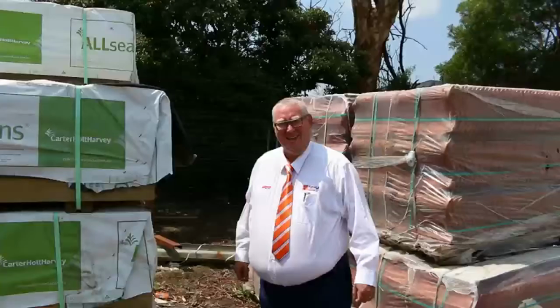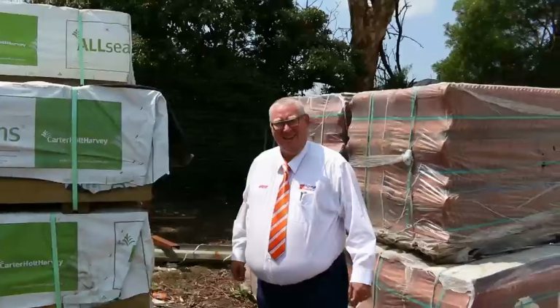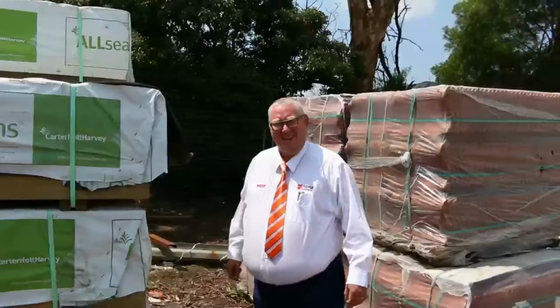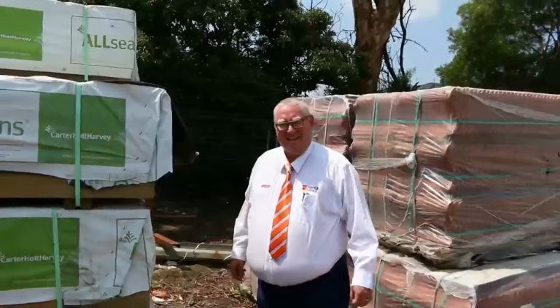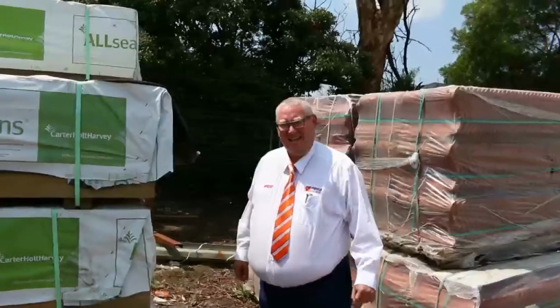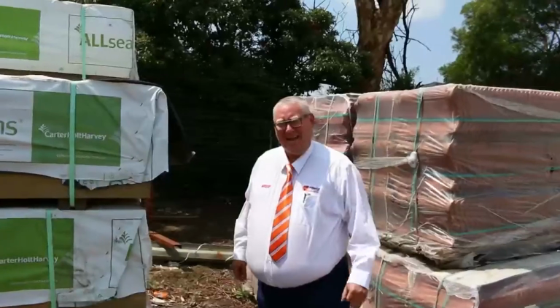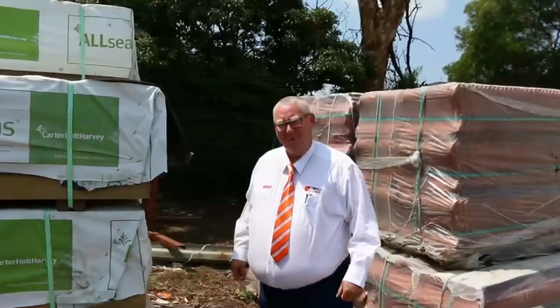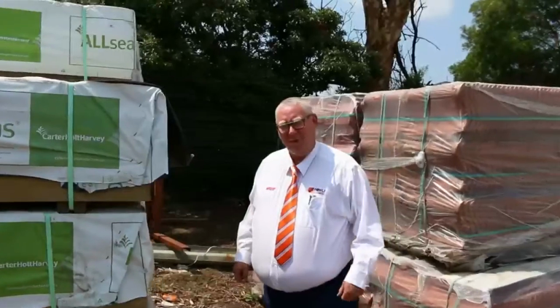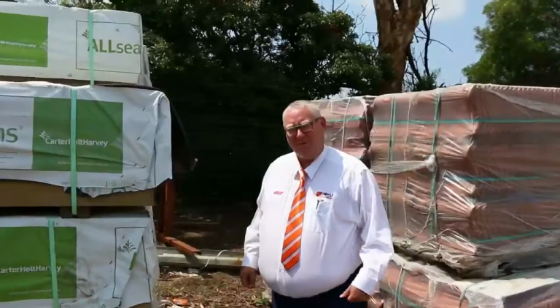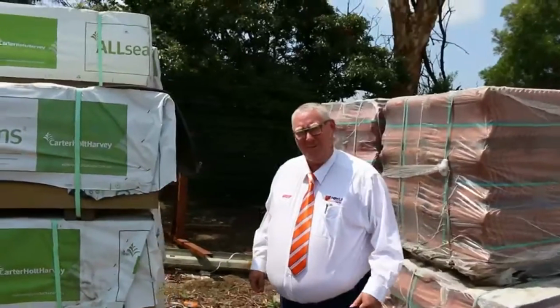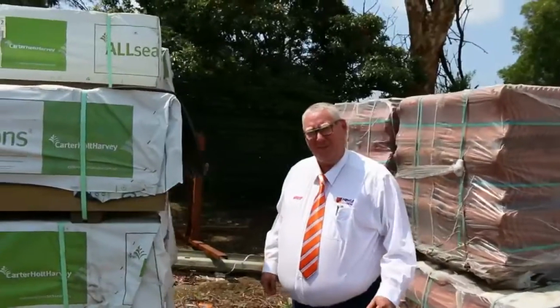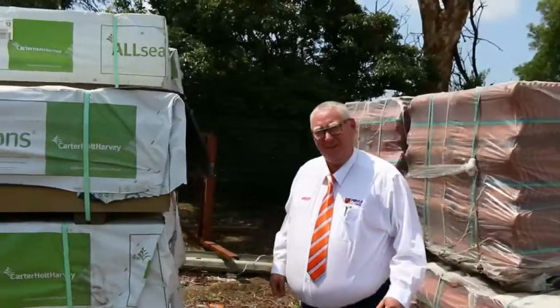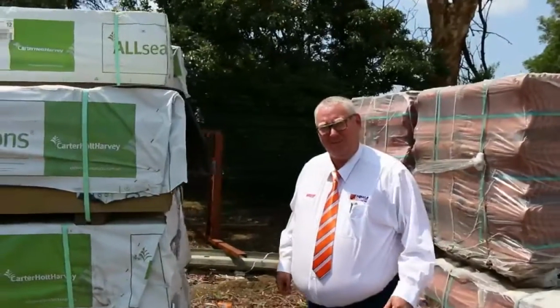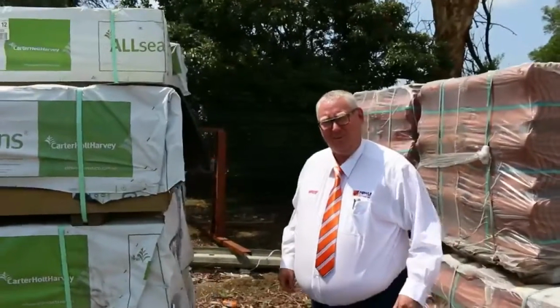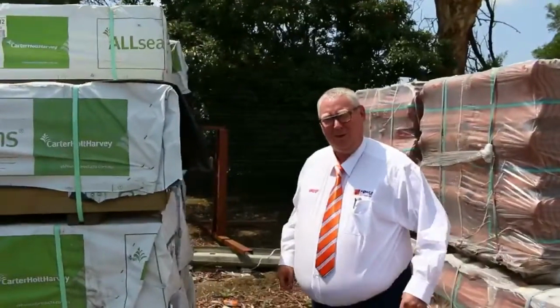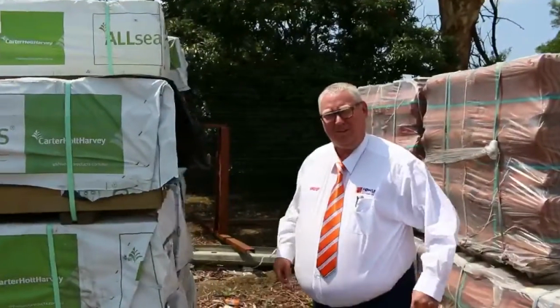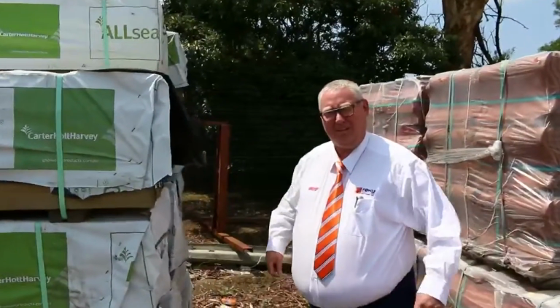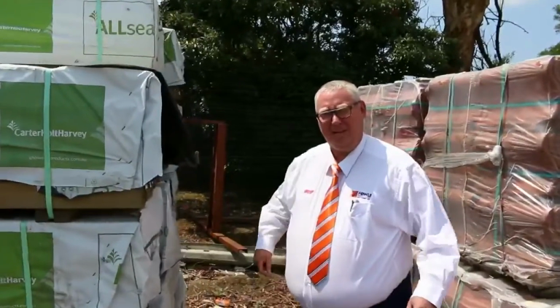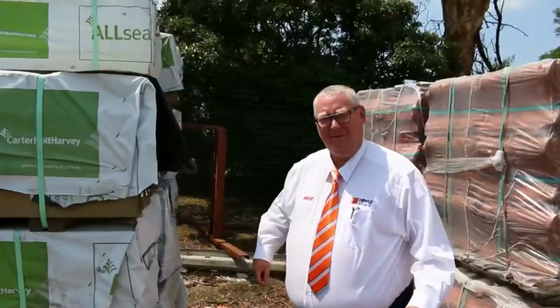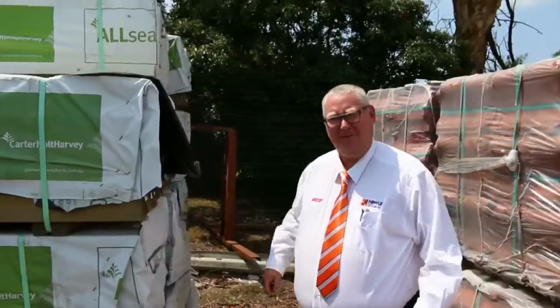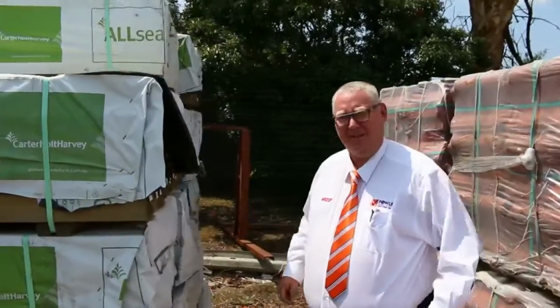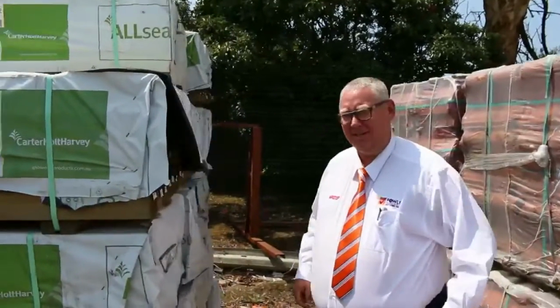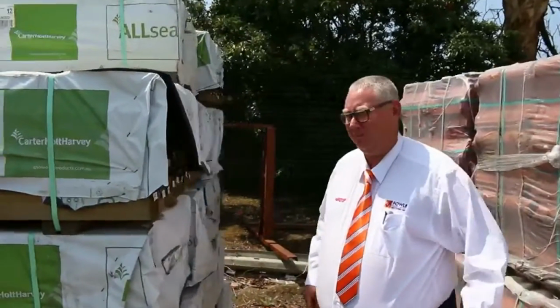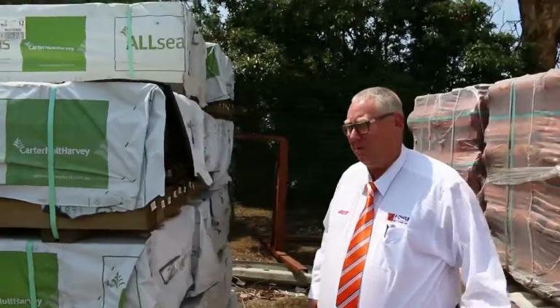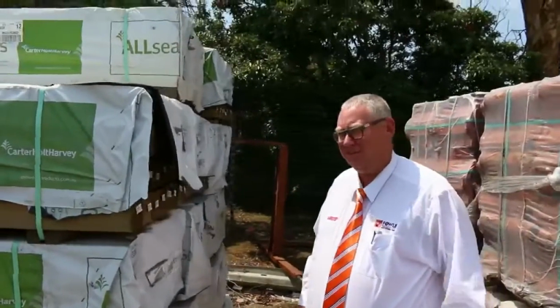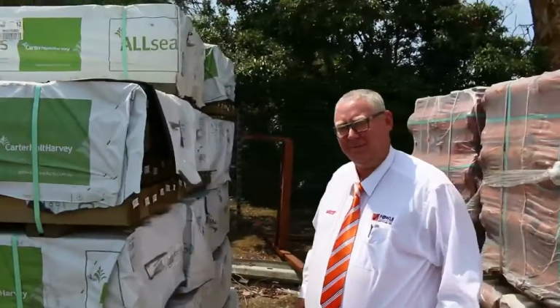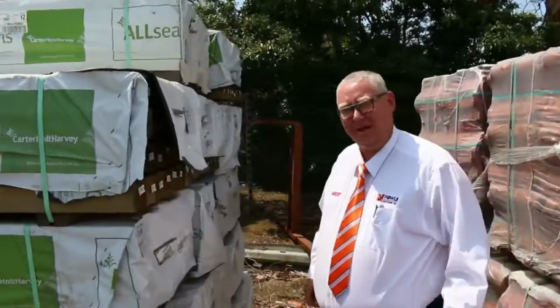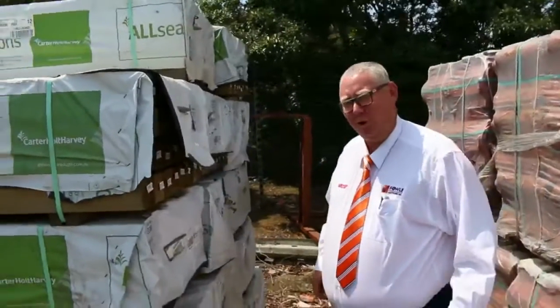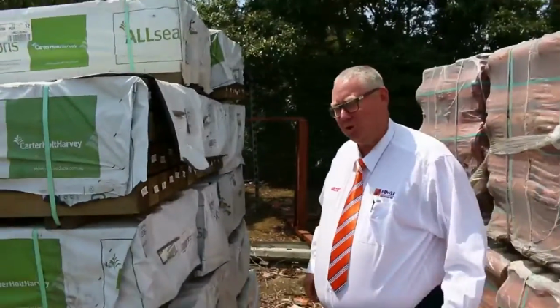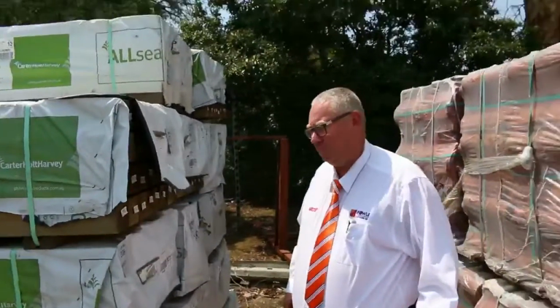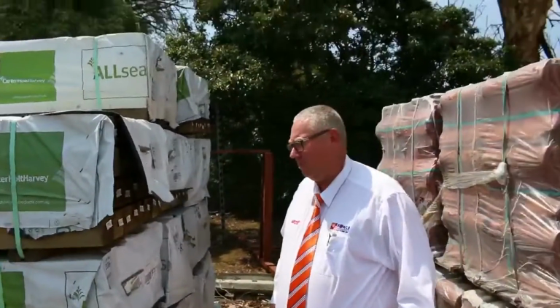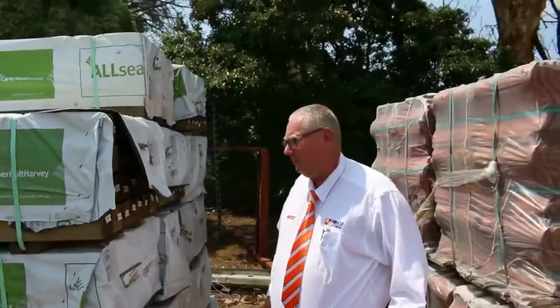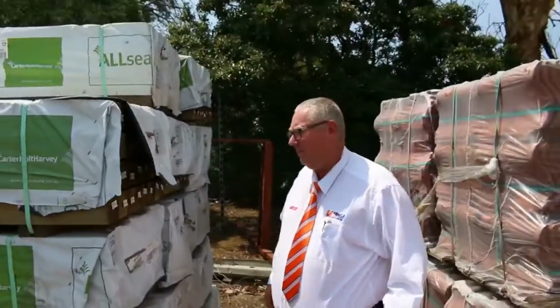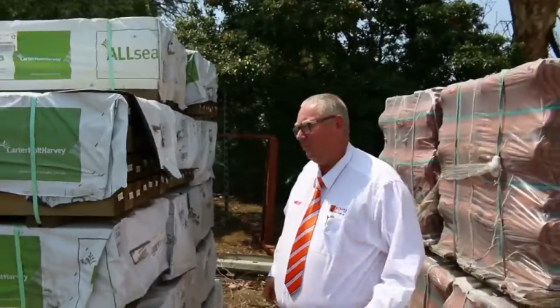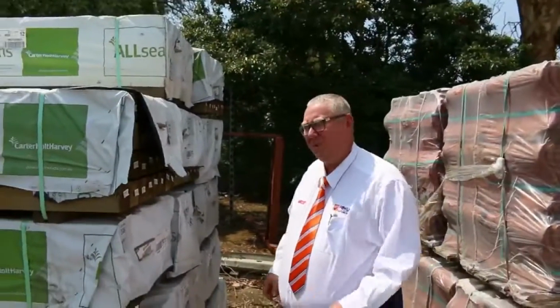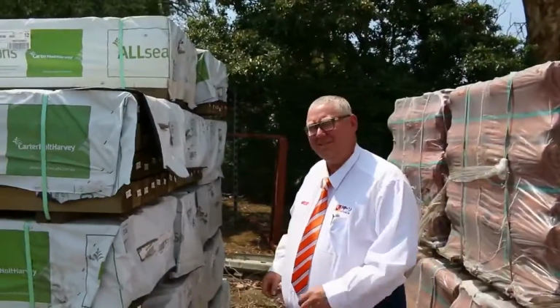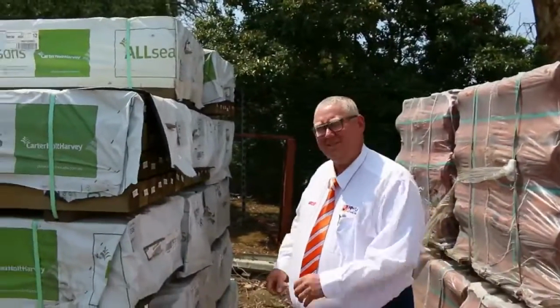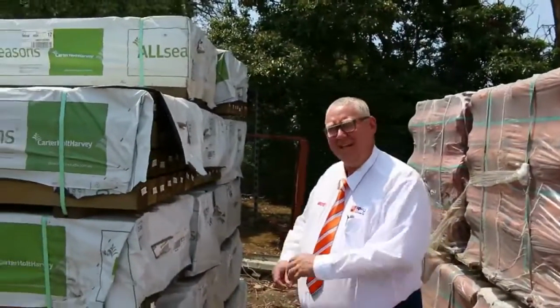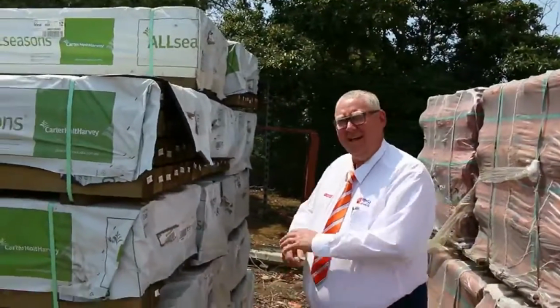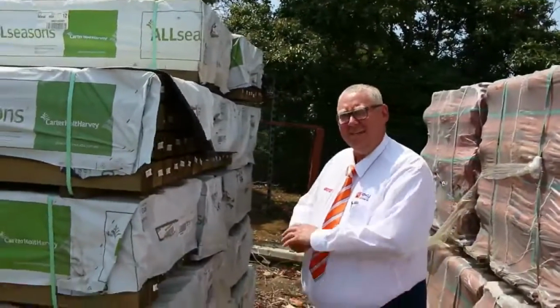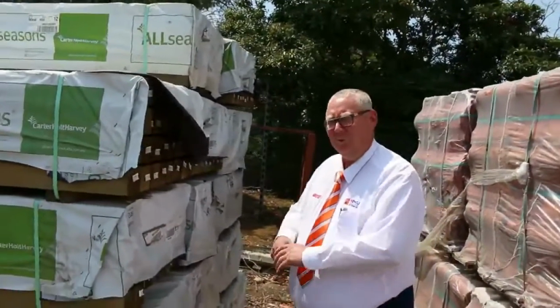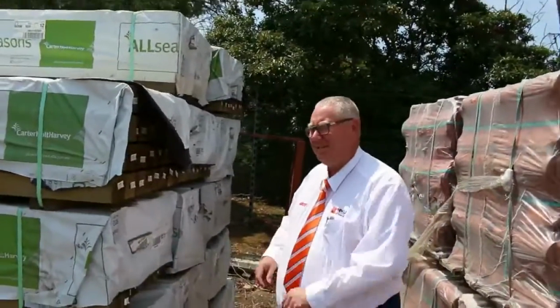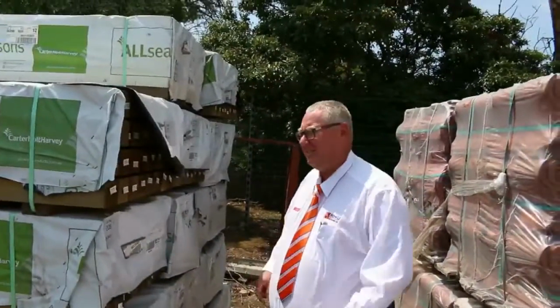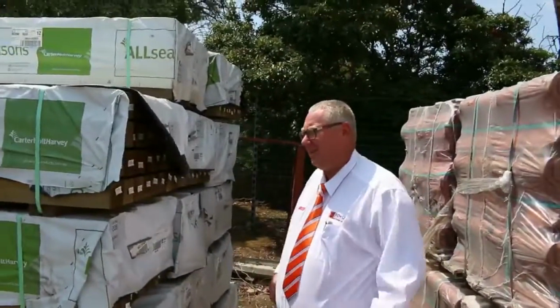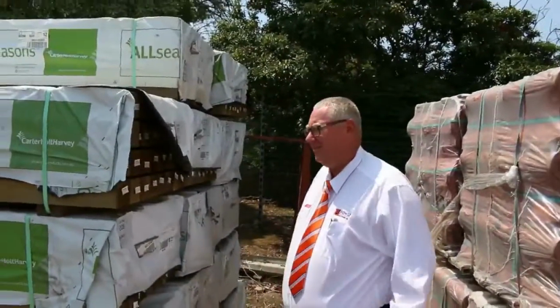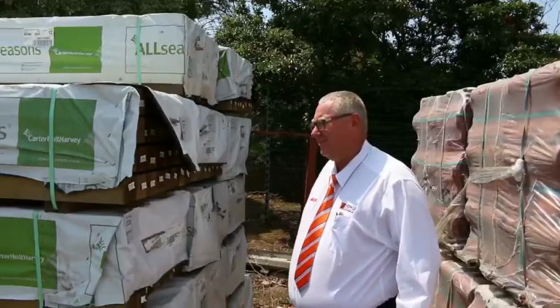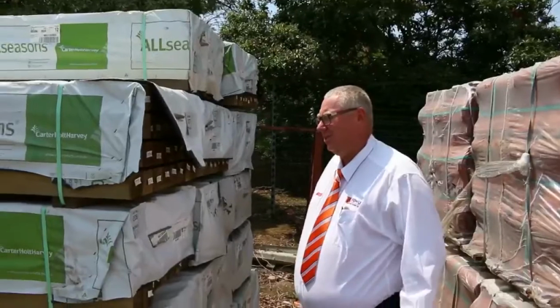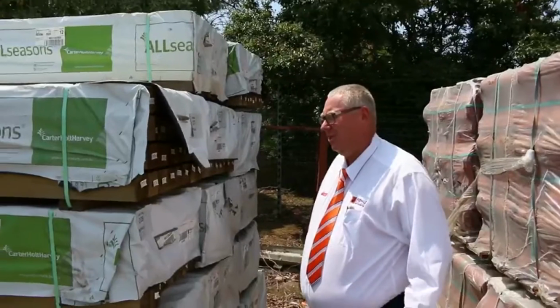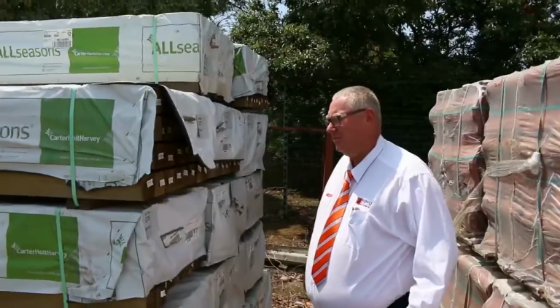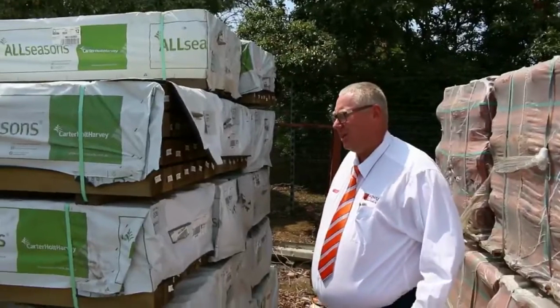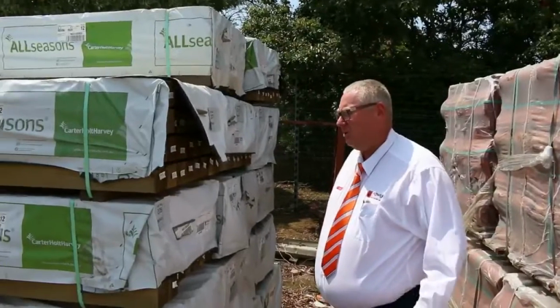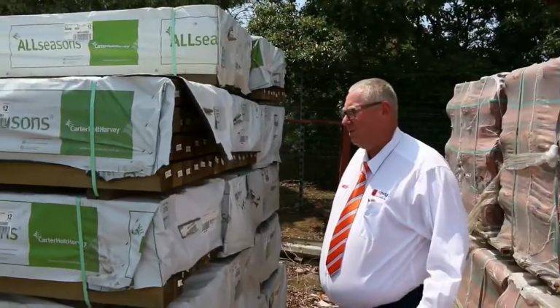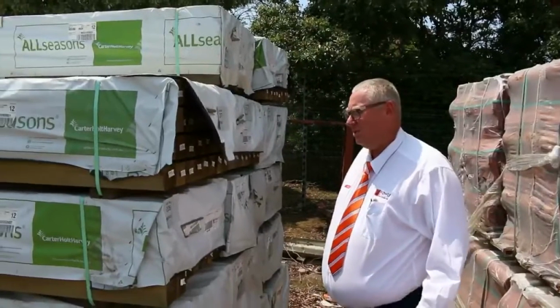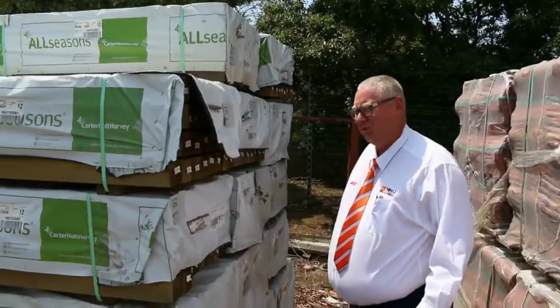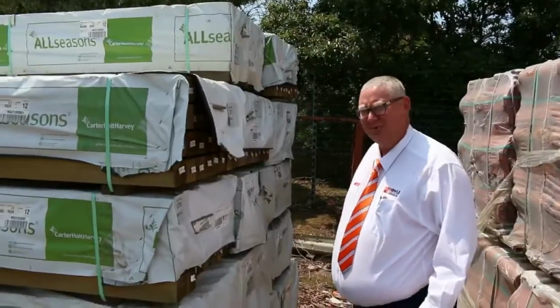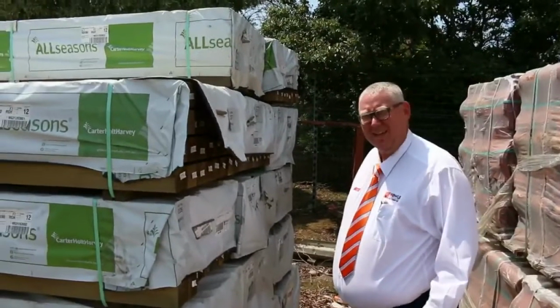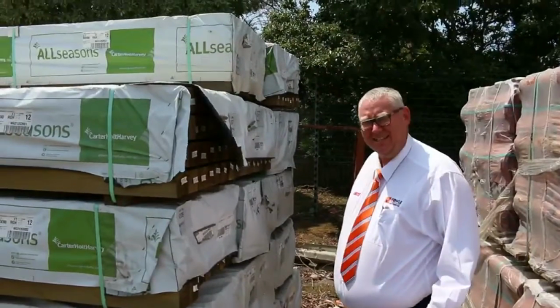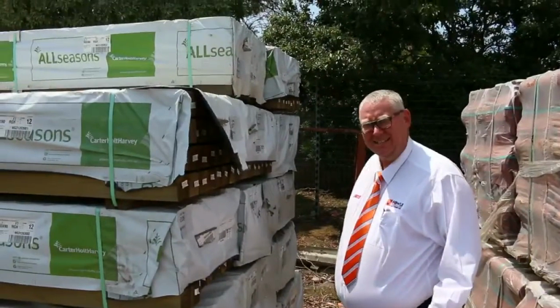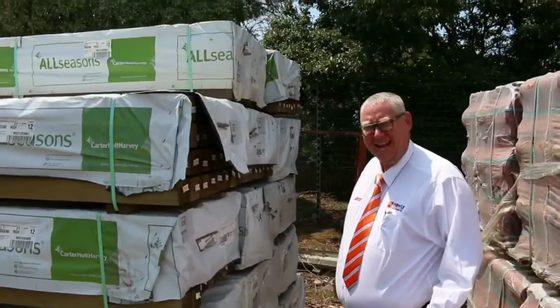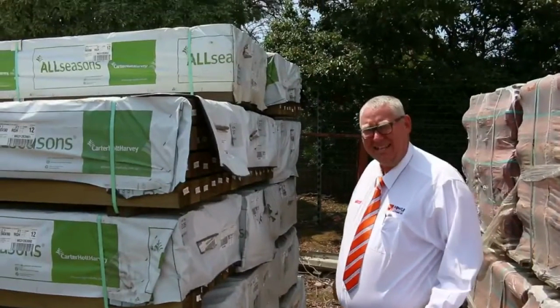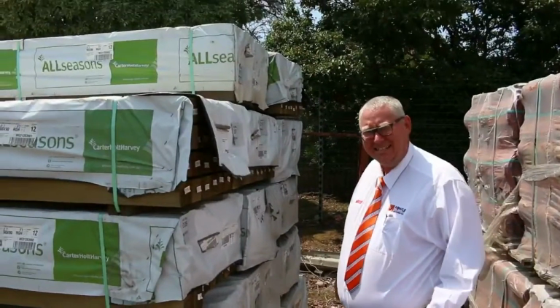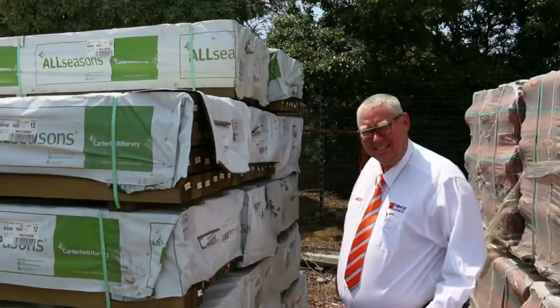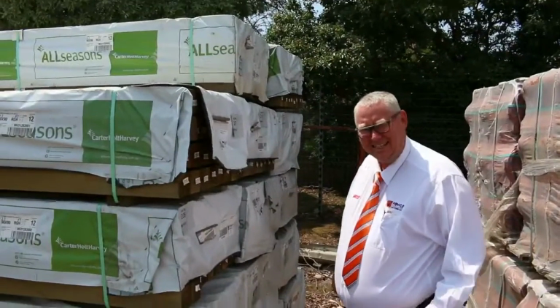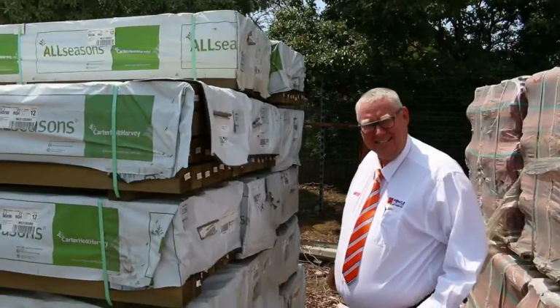G'day, Michael from Powz here once again for this week's auction preview for Wednesday 27th of January 2016.